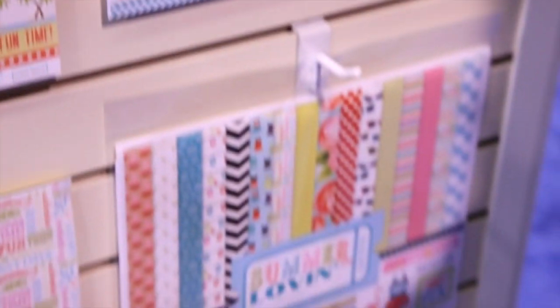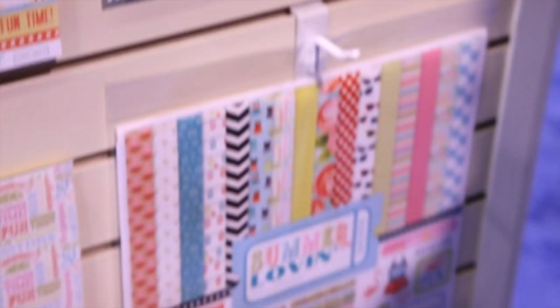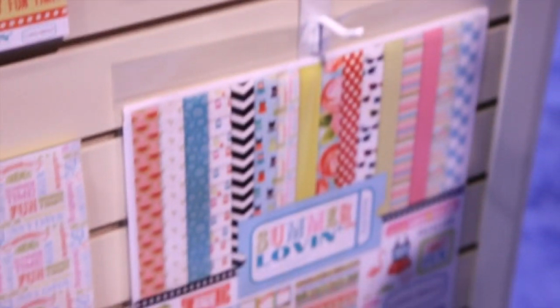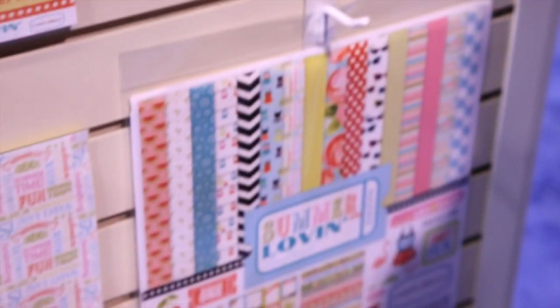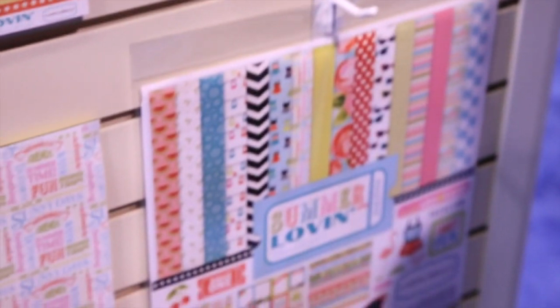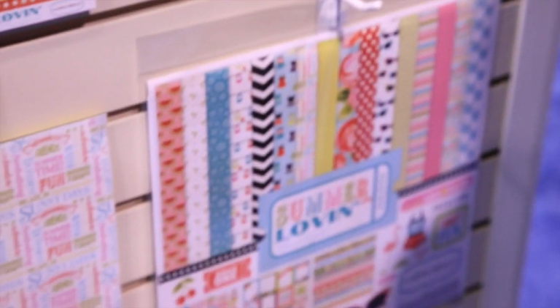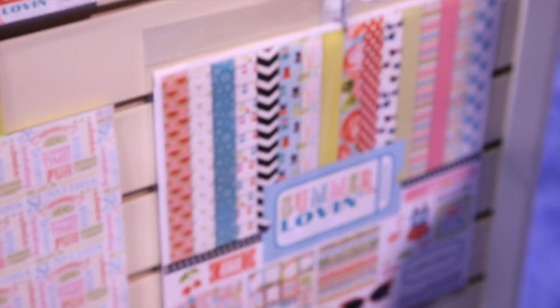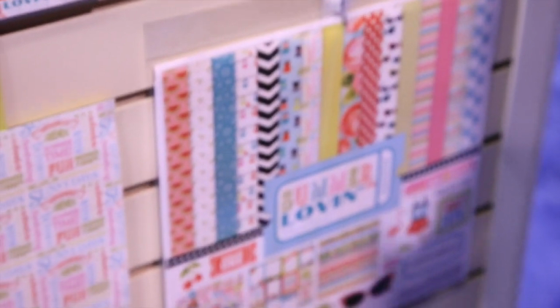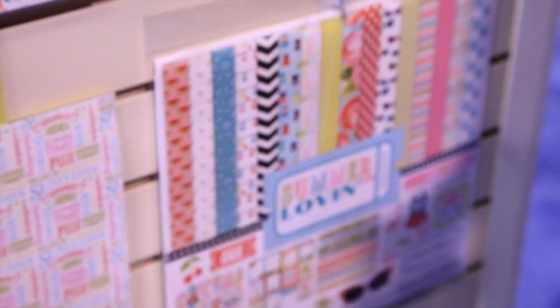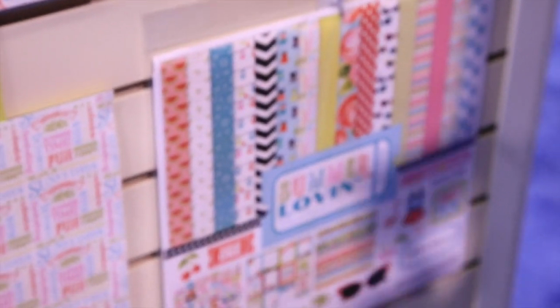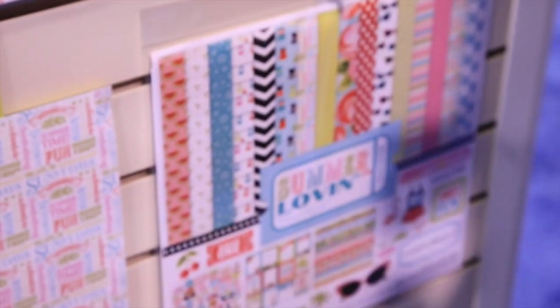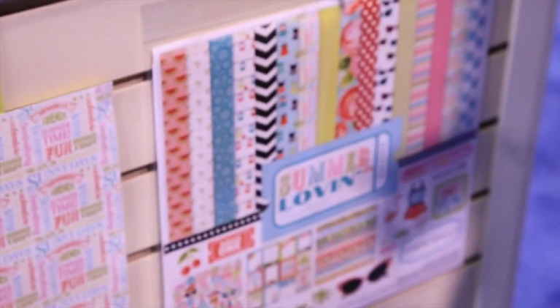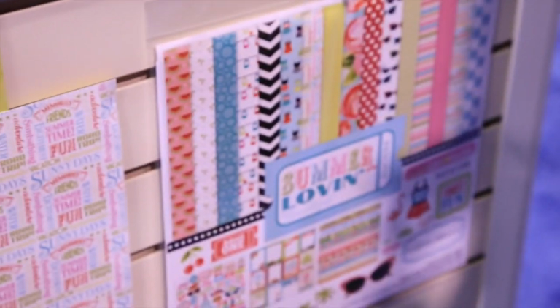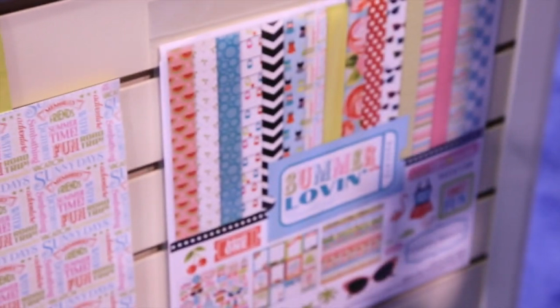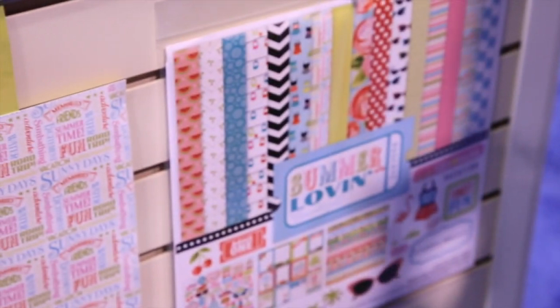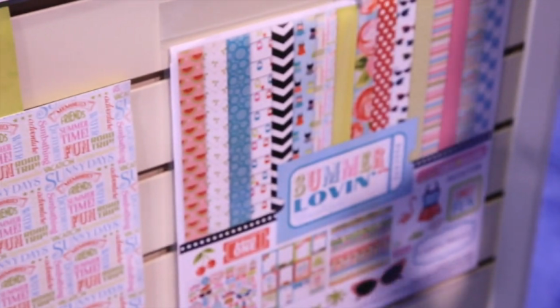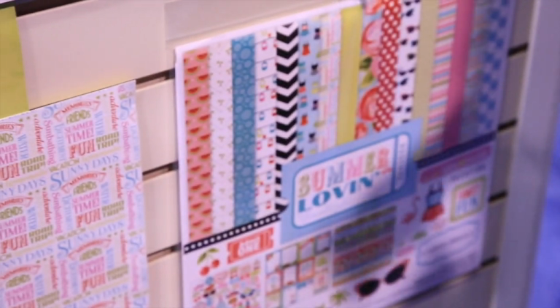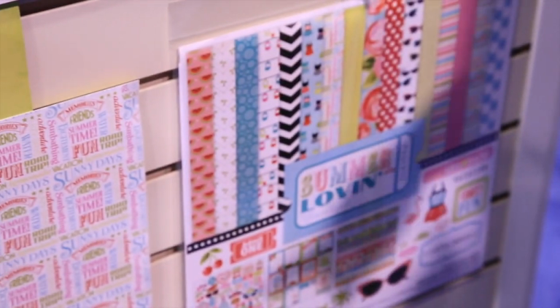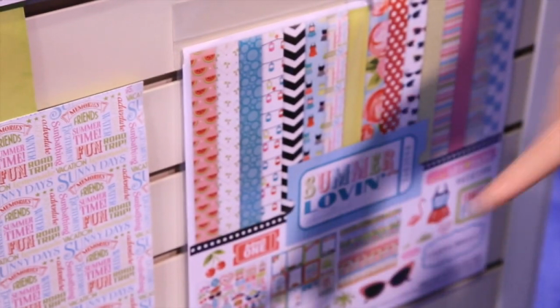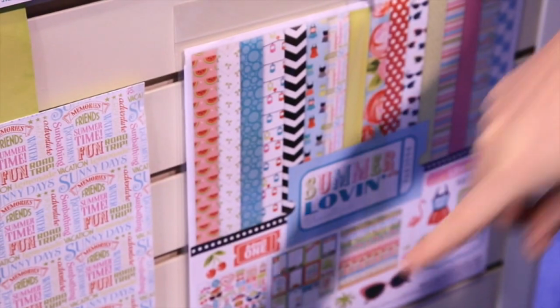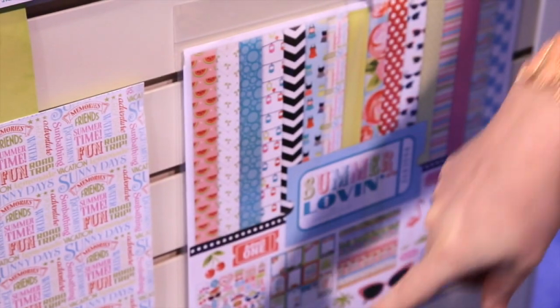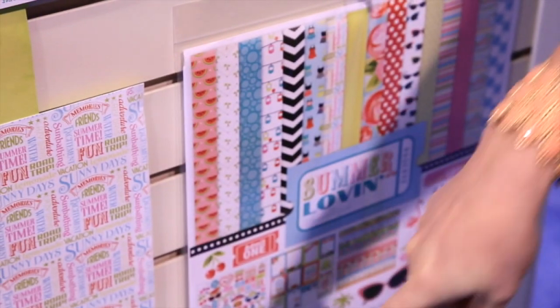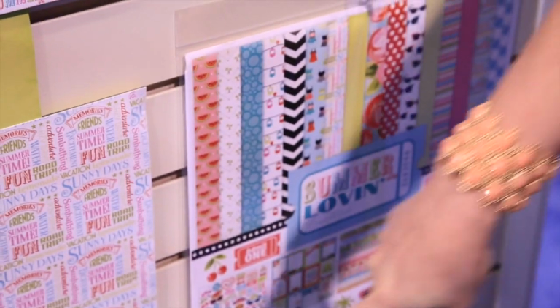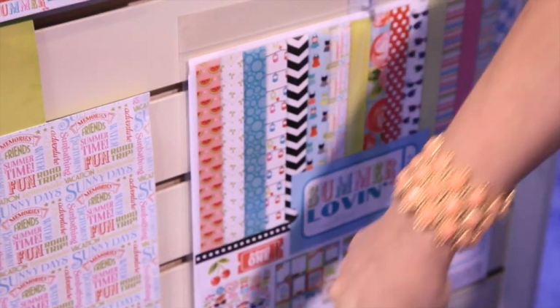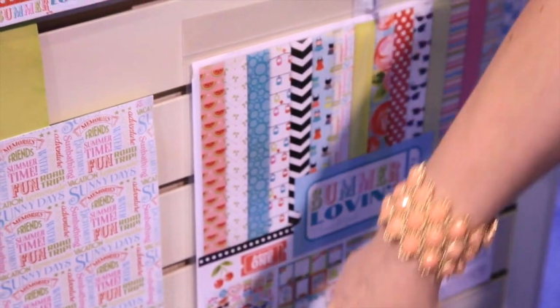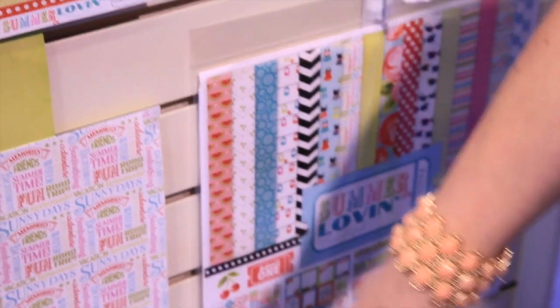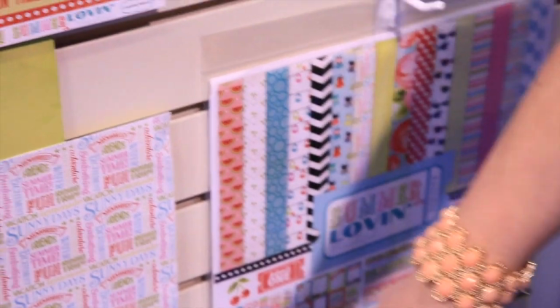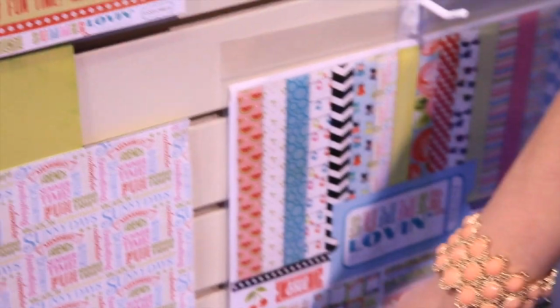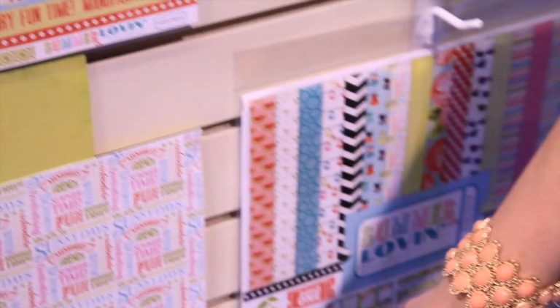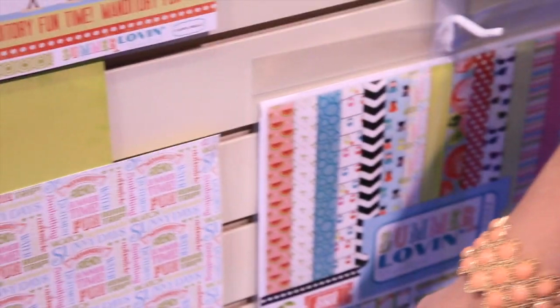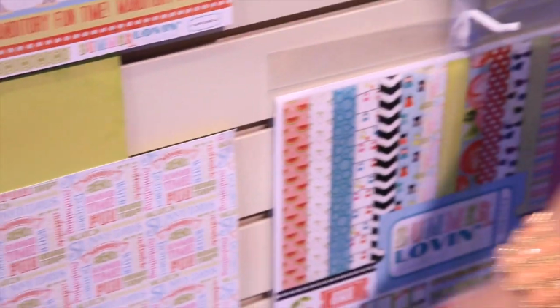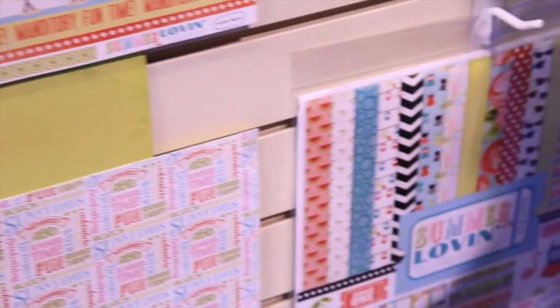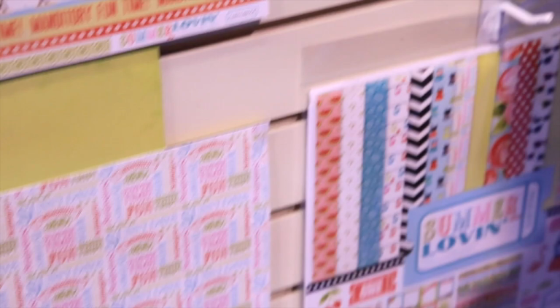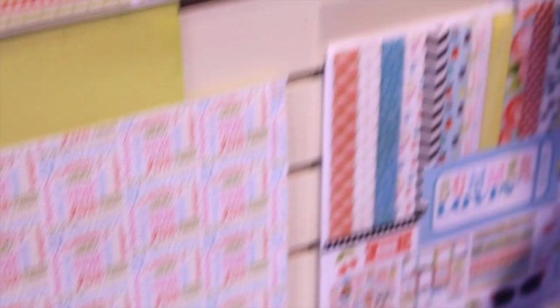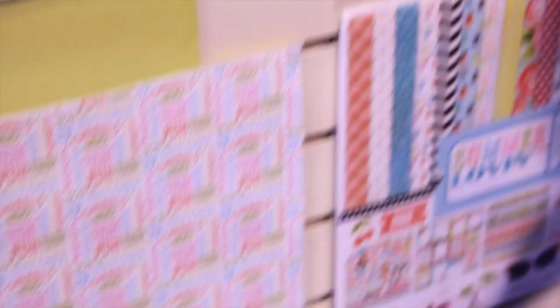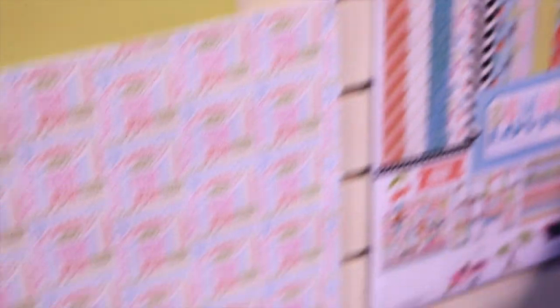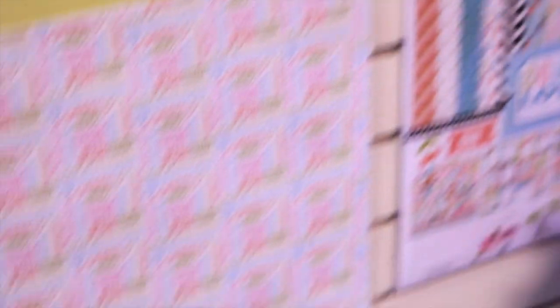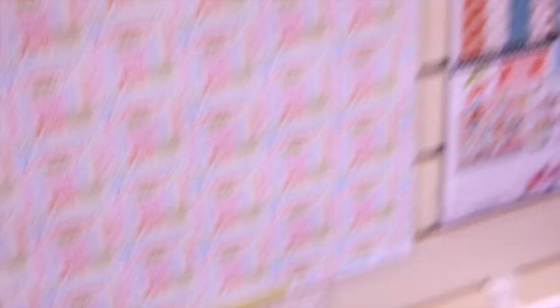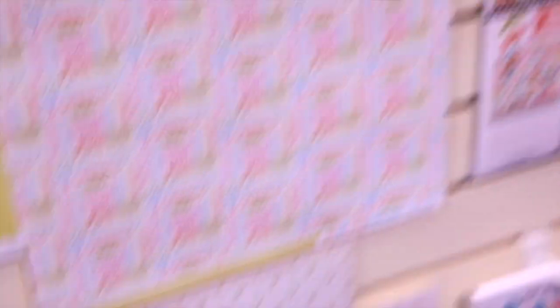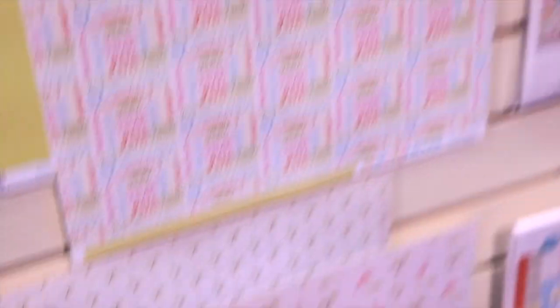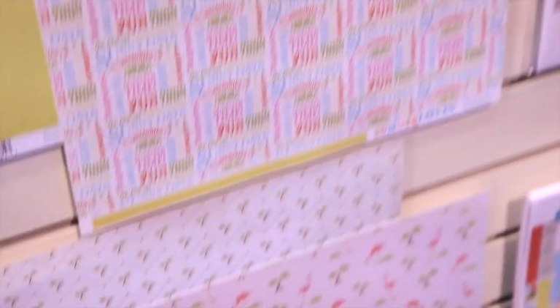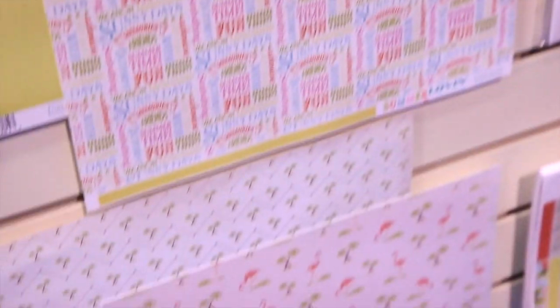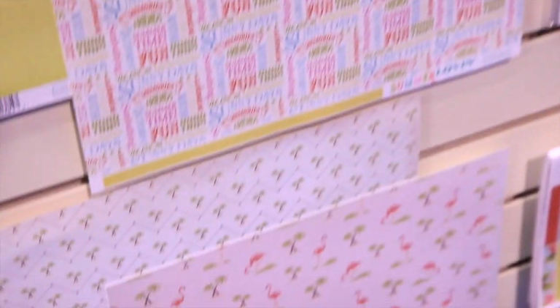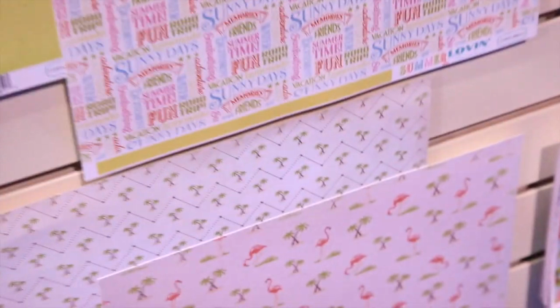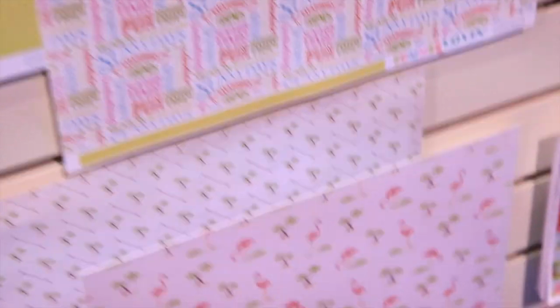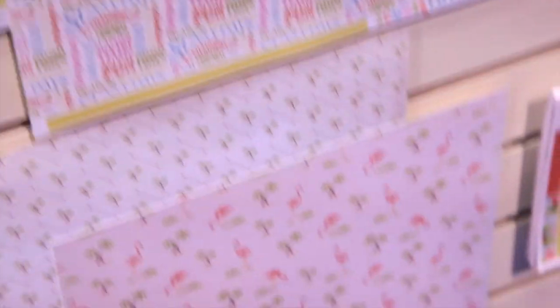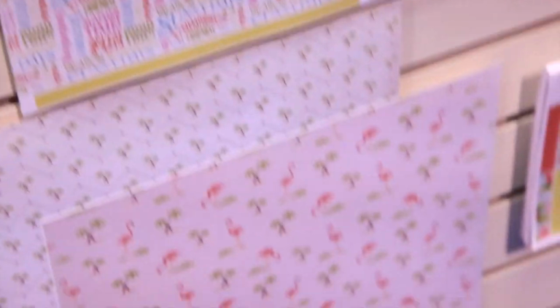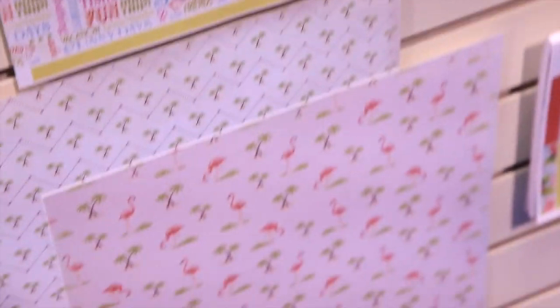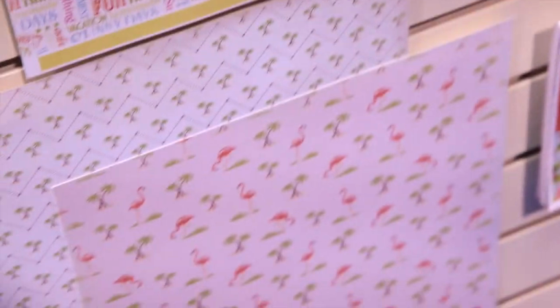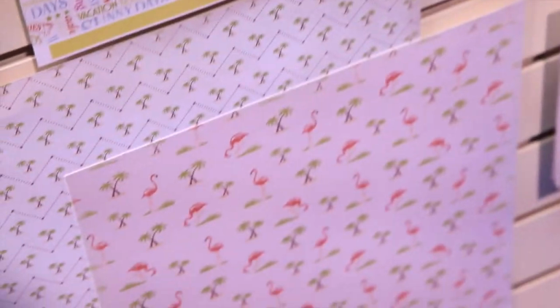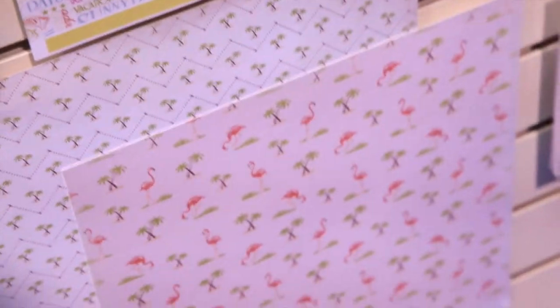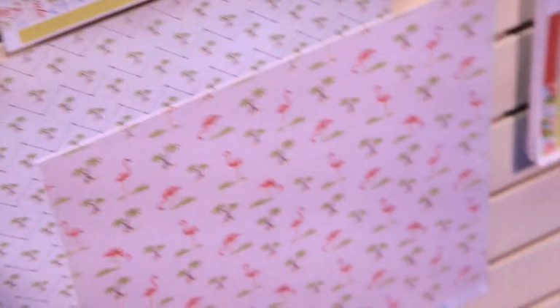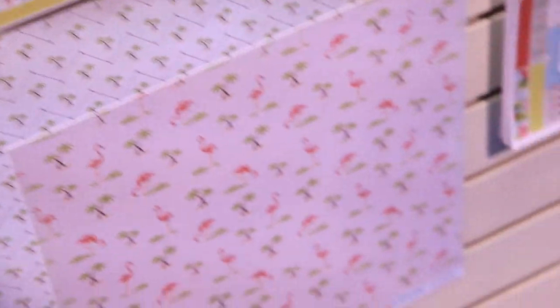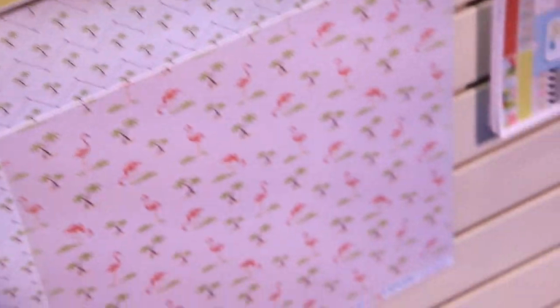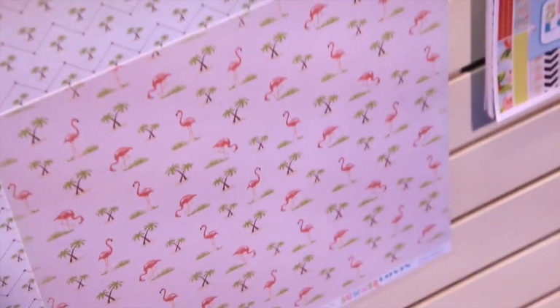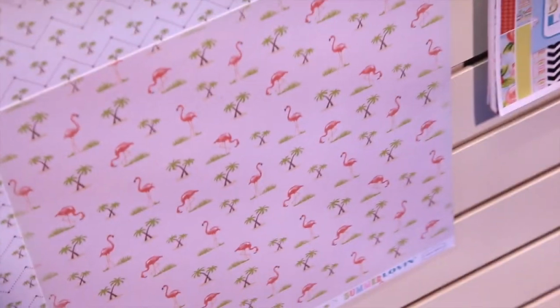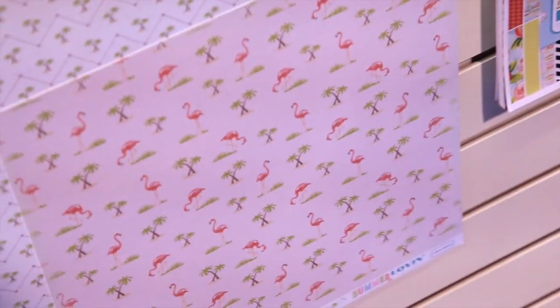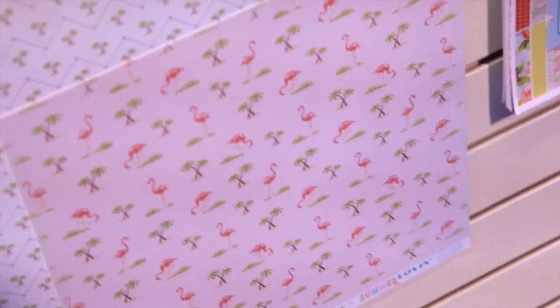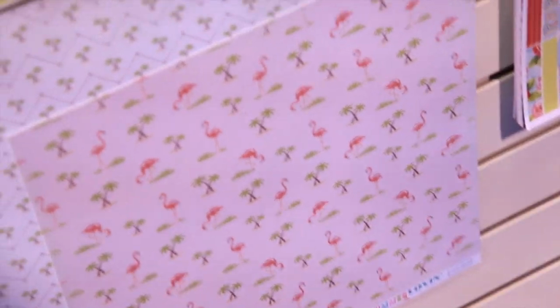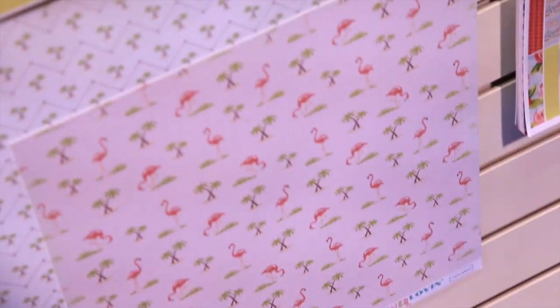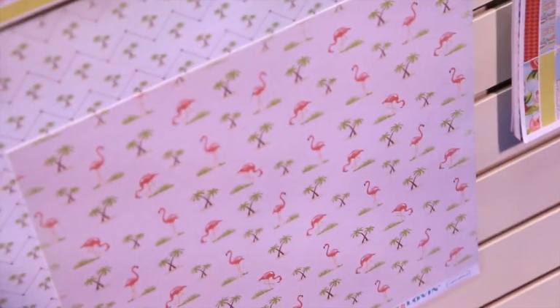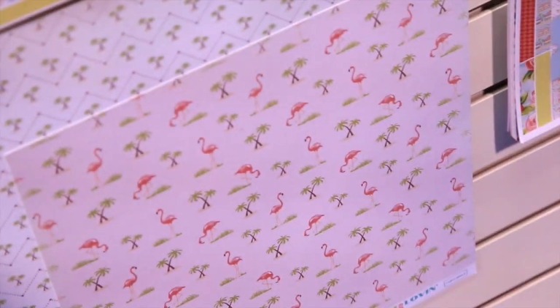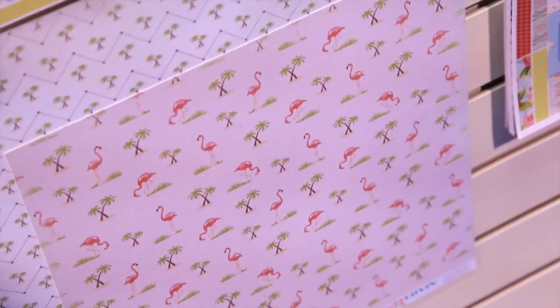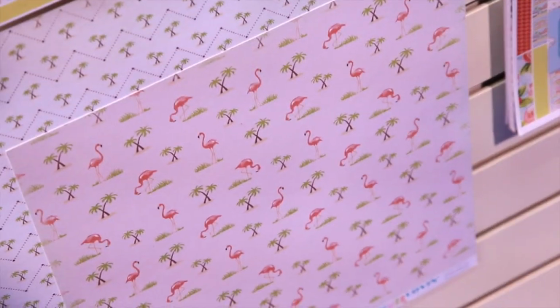I also totally love the flamingos, with the cute little palm trees.